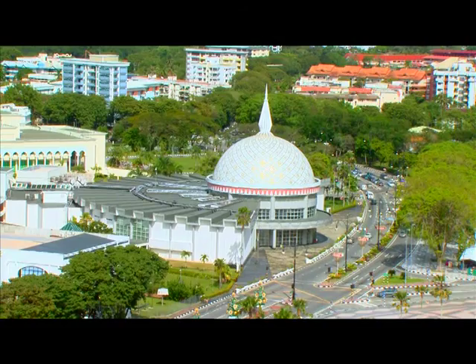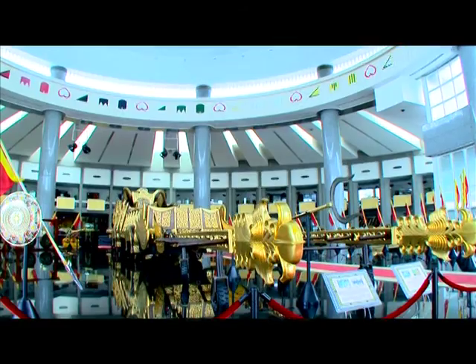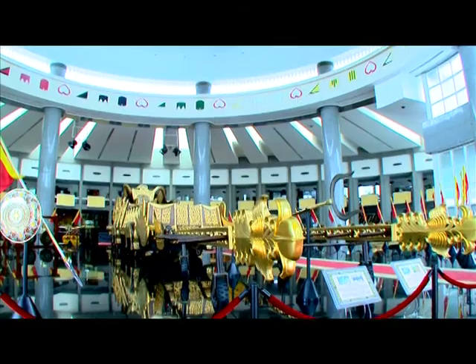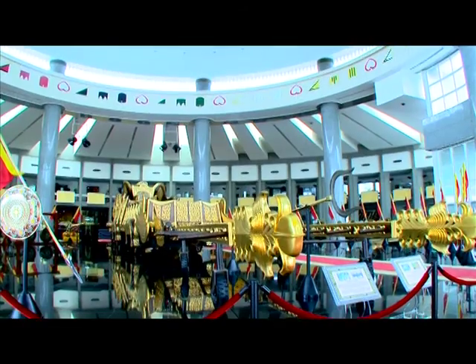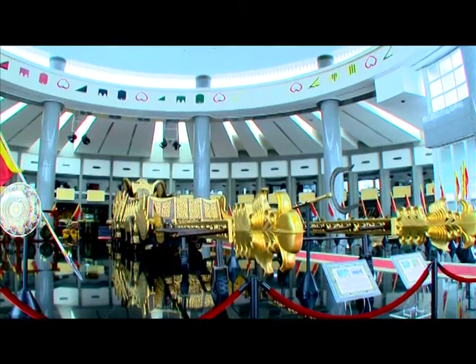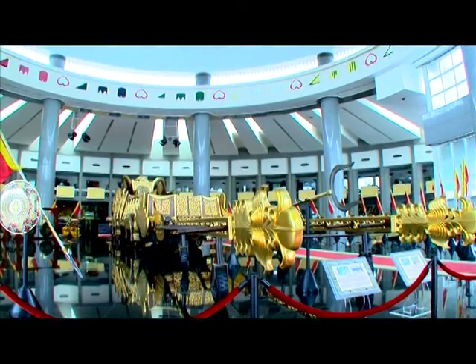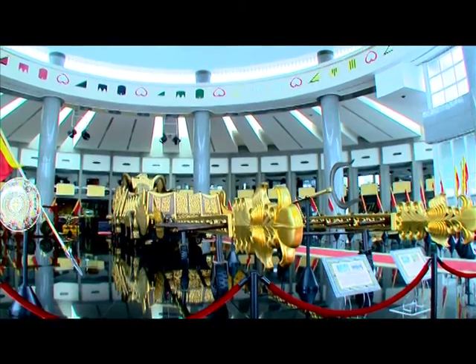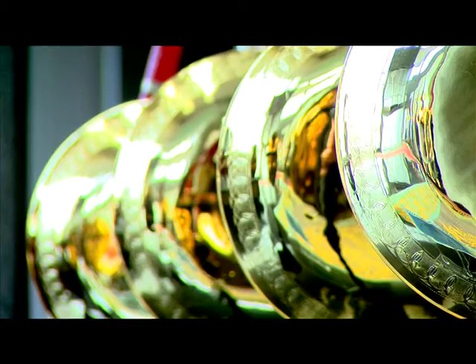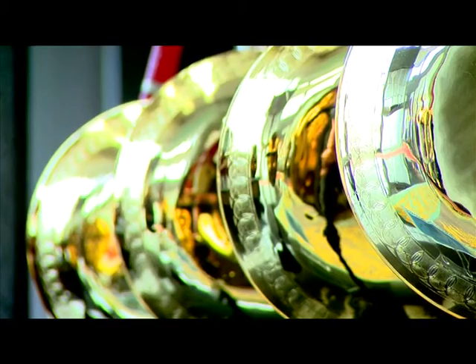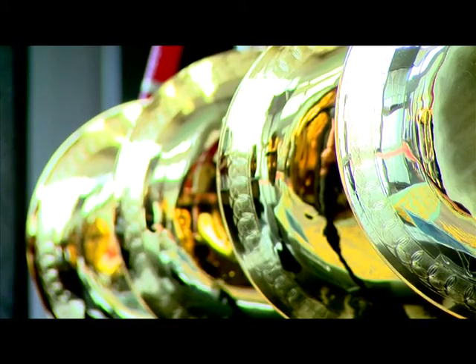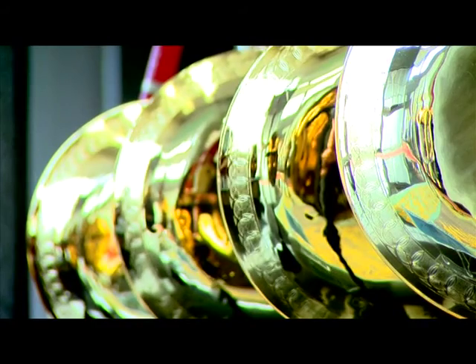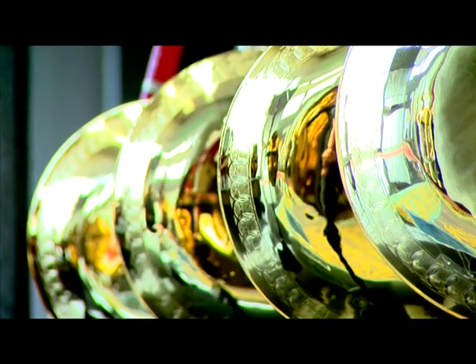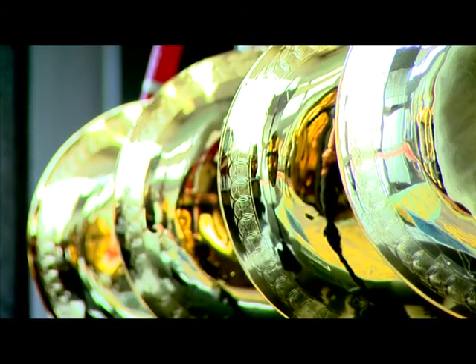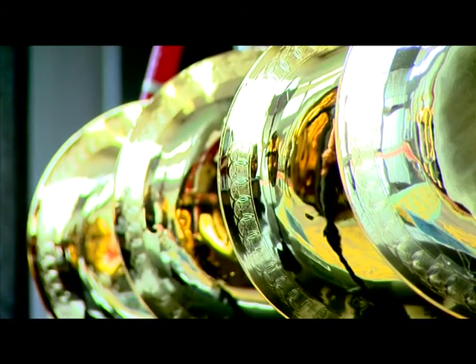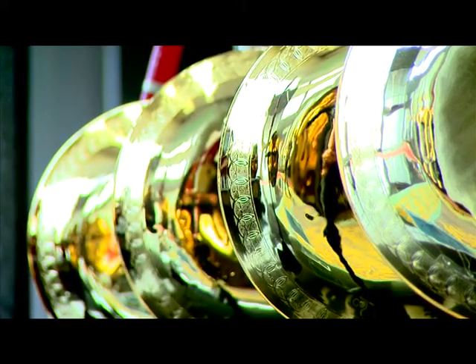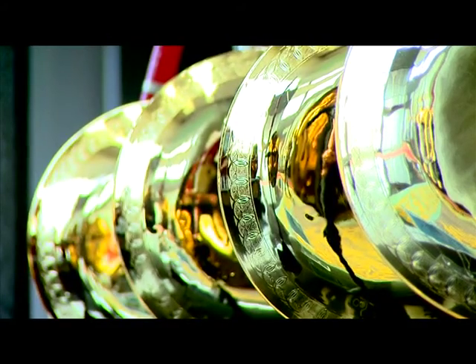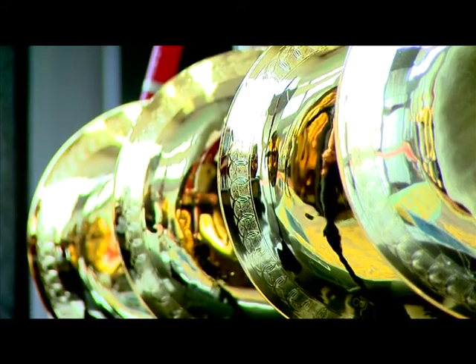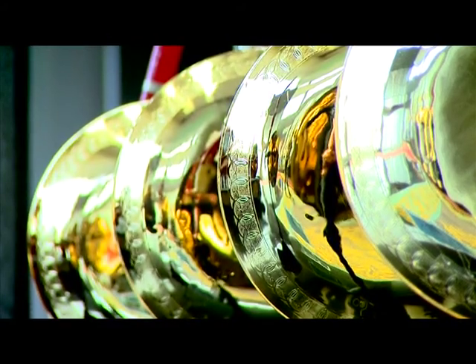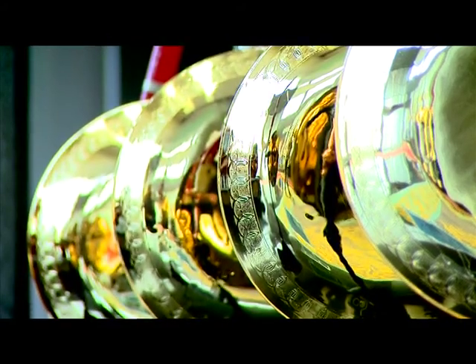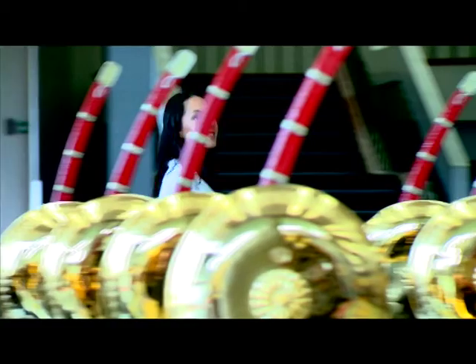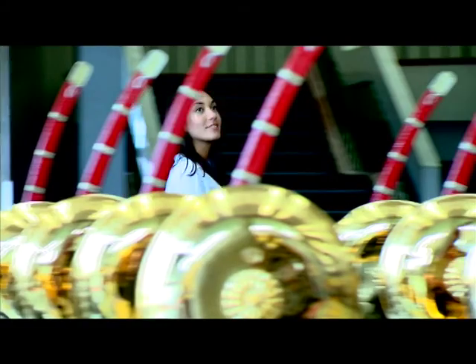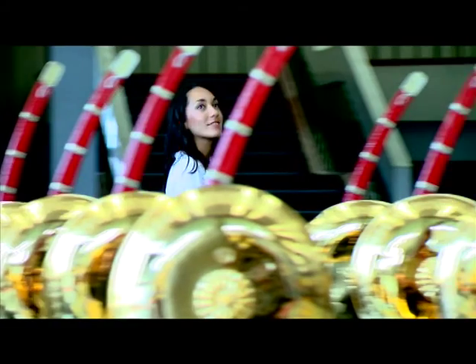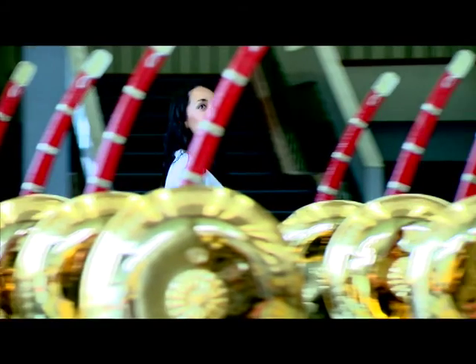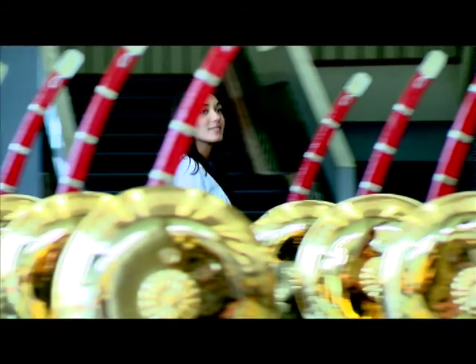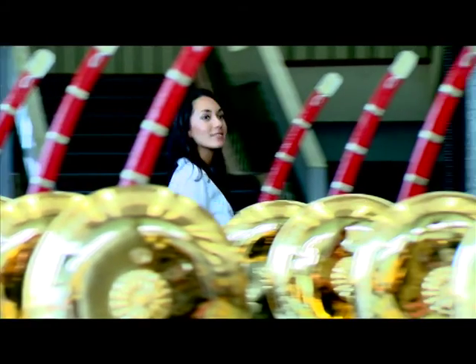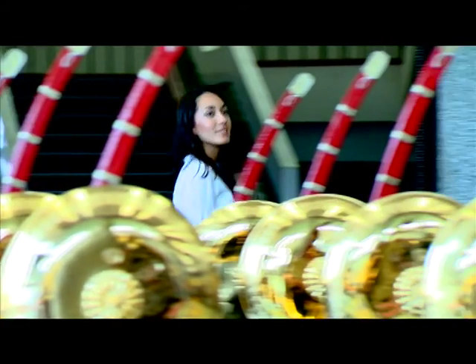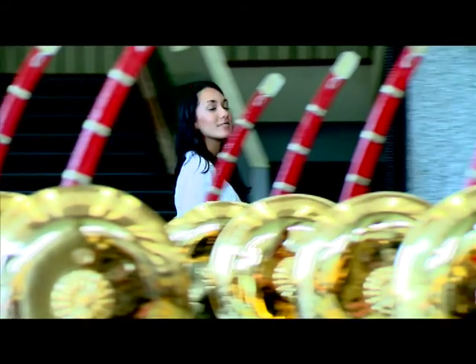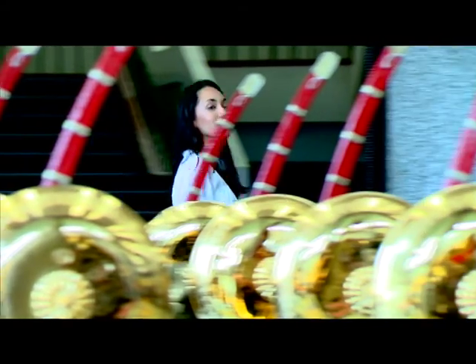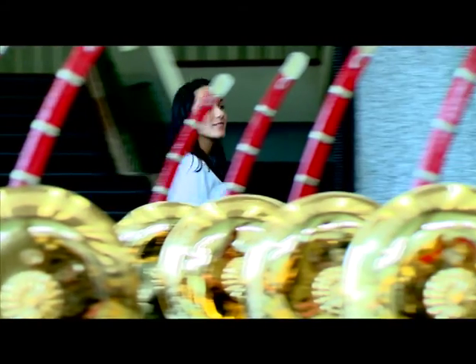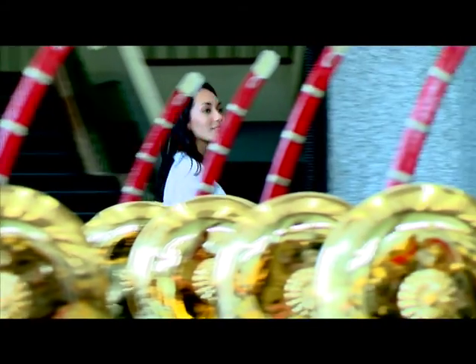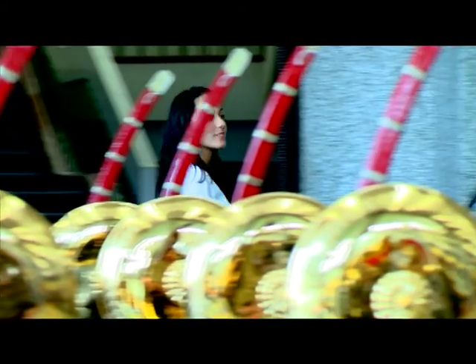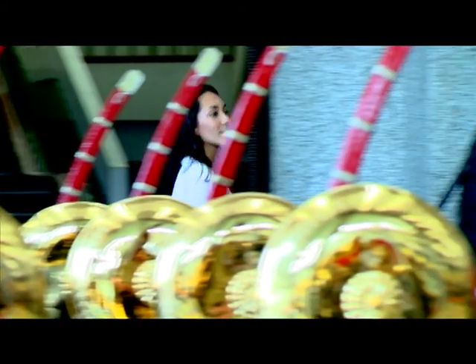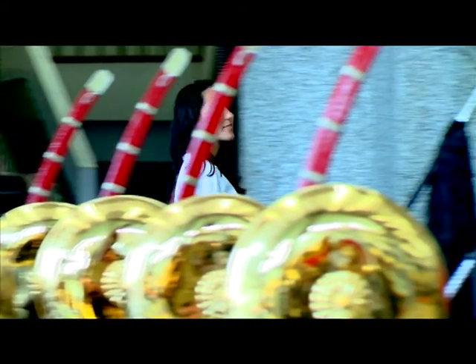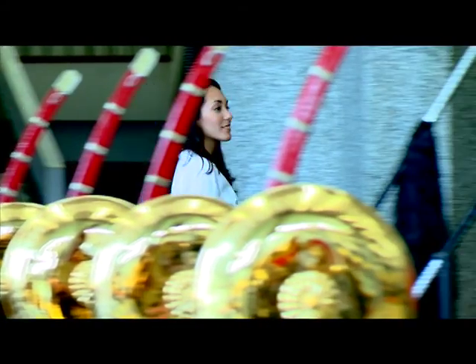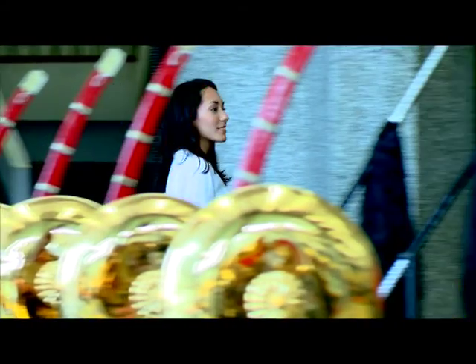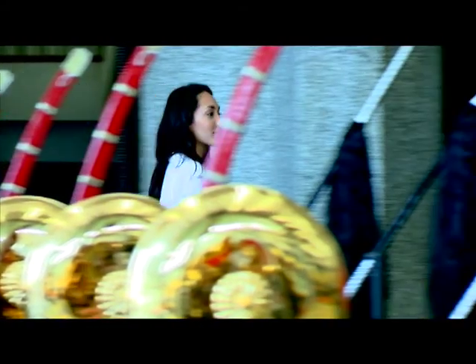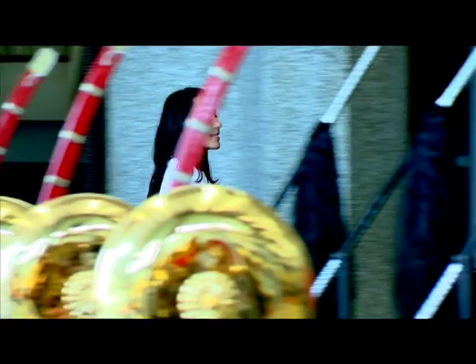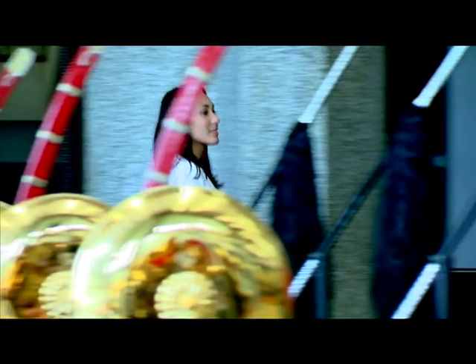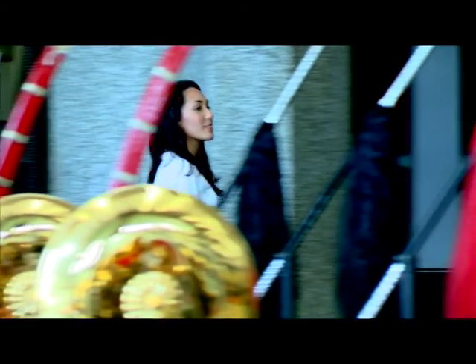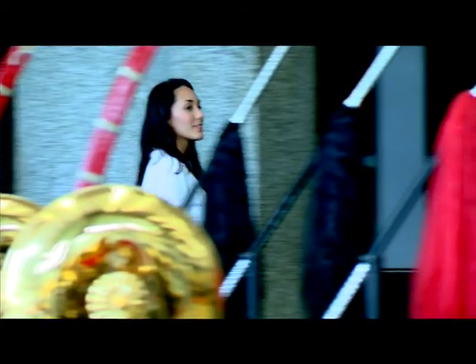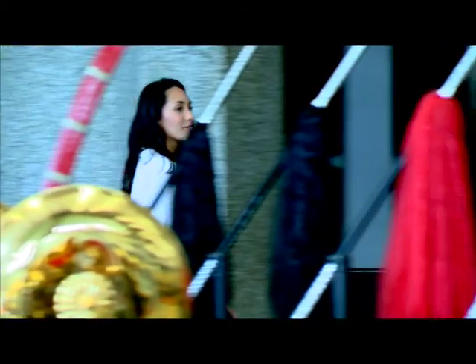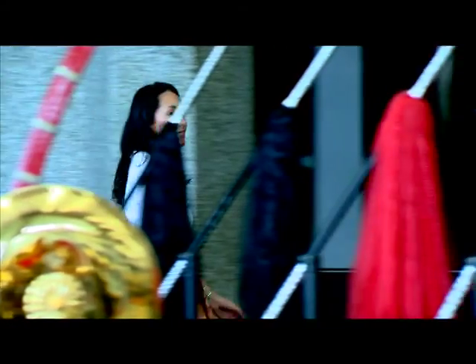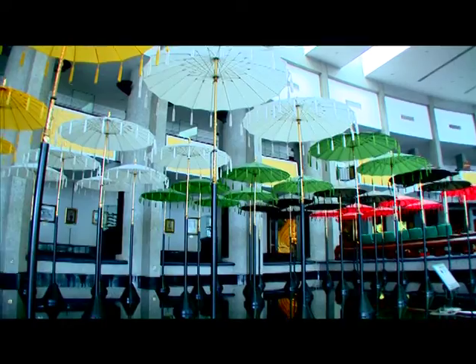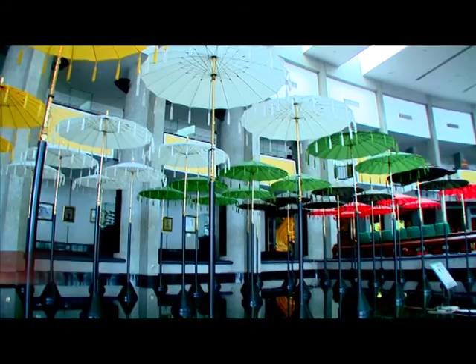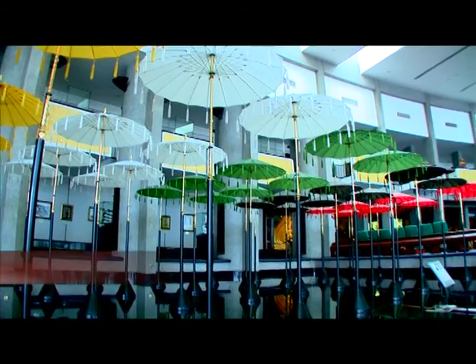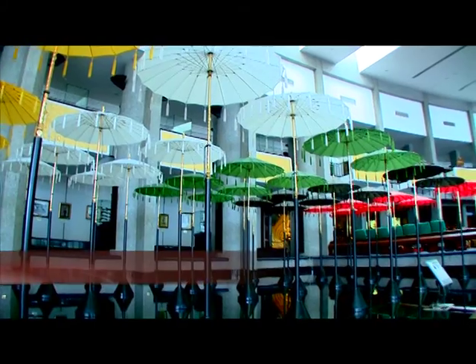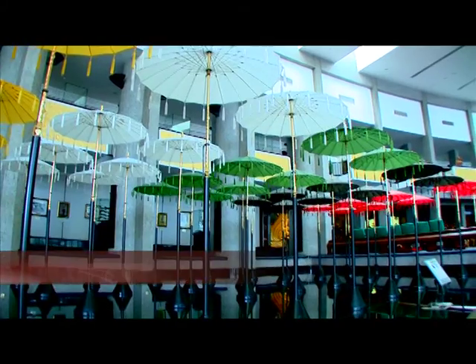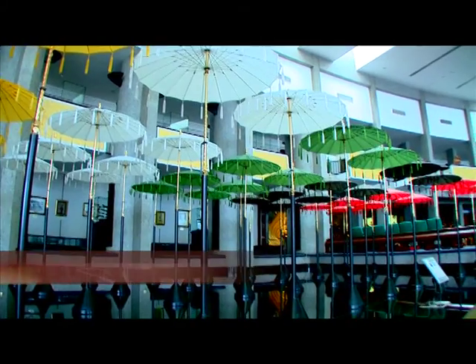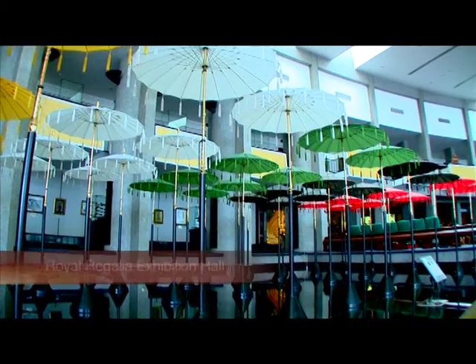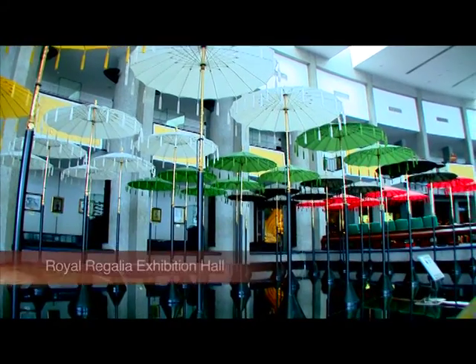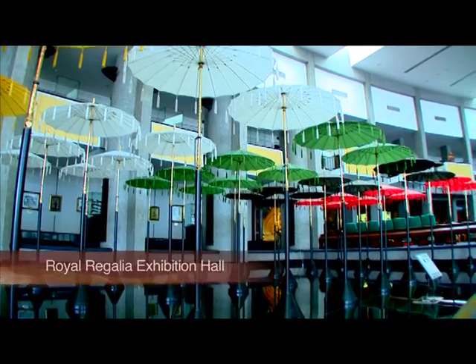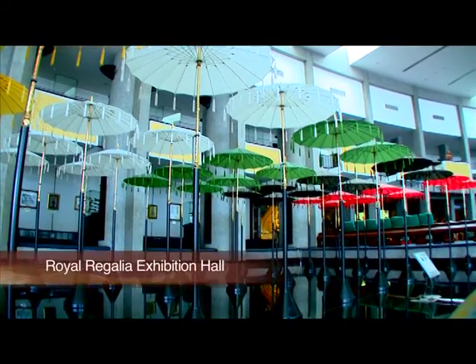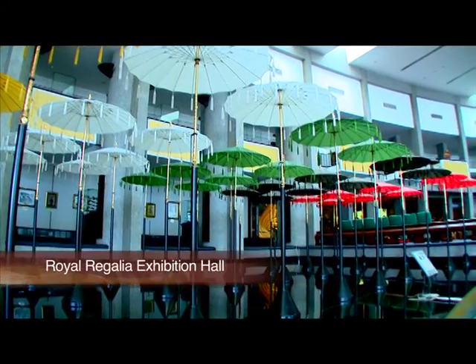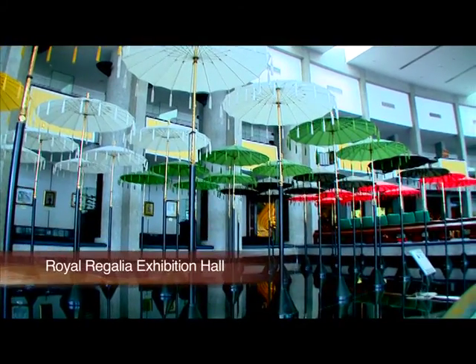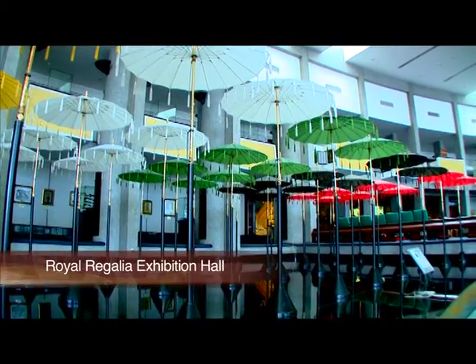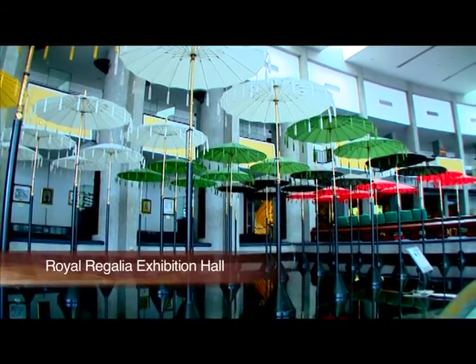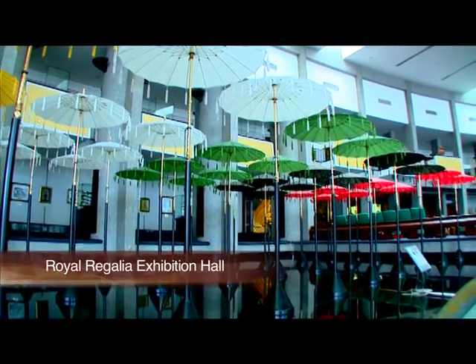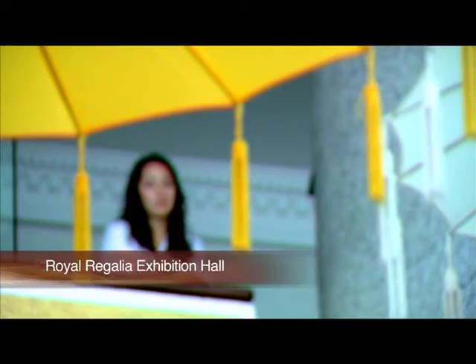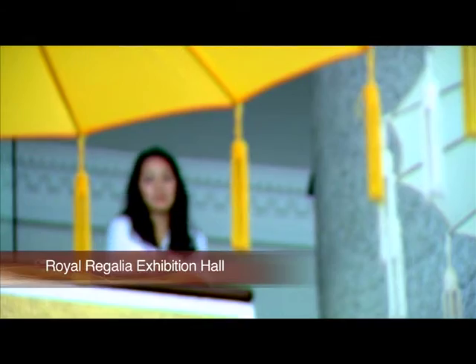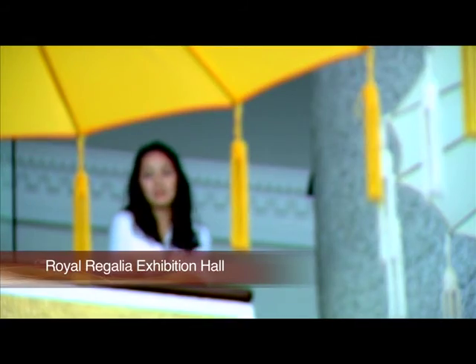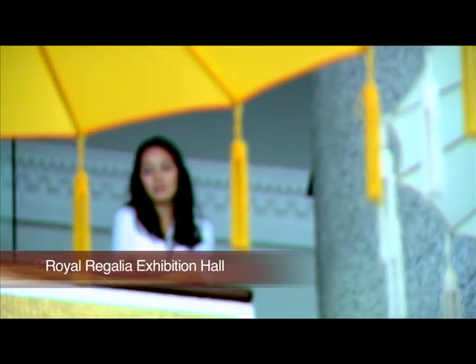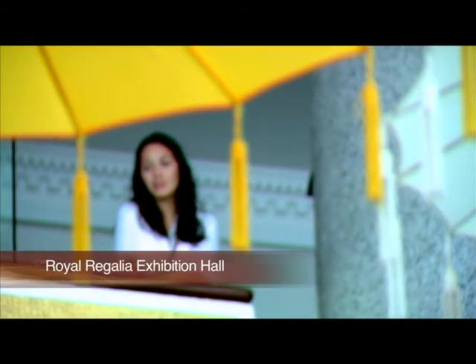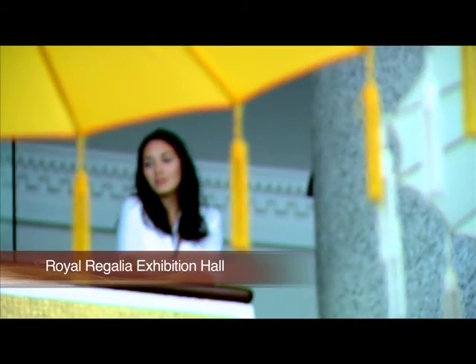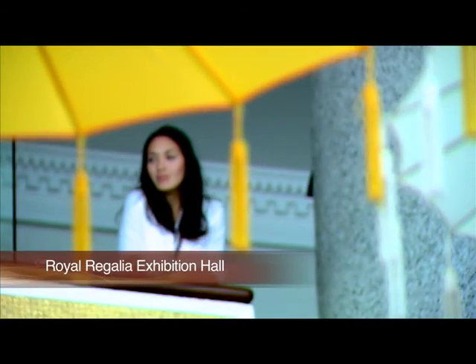The Royal Regalia building was established to commemorate the 1992 Silver Jubilee of His Majesty's accession to the throne.